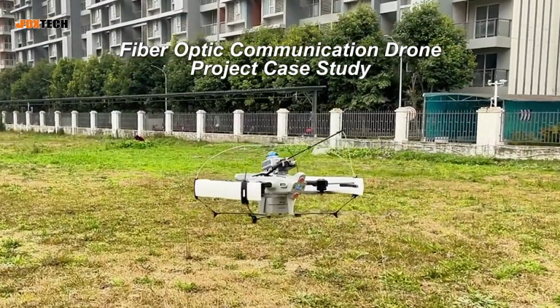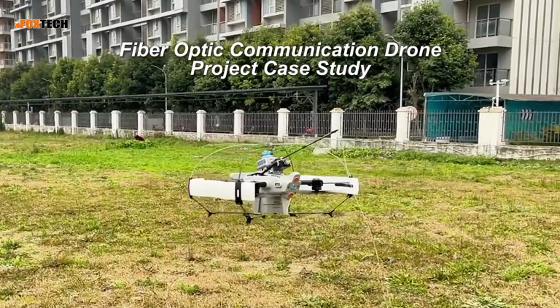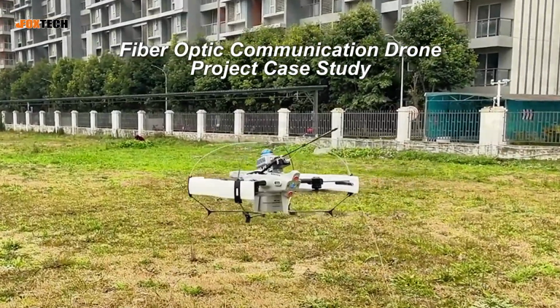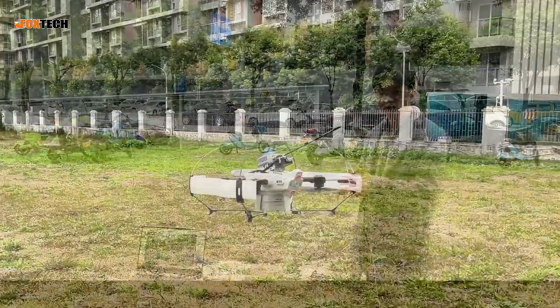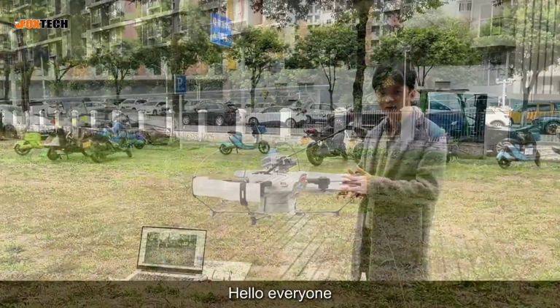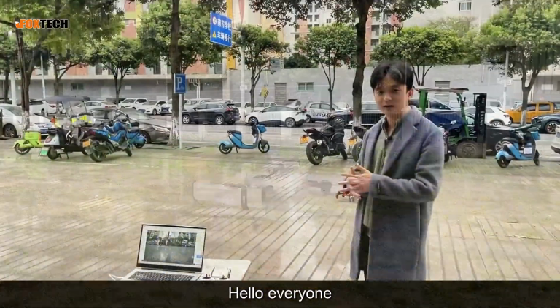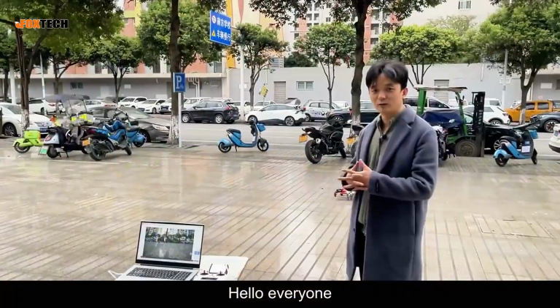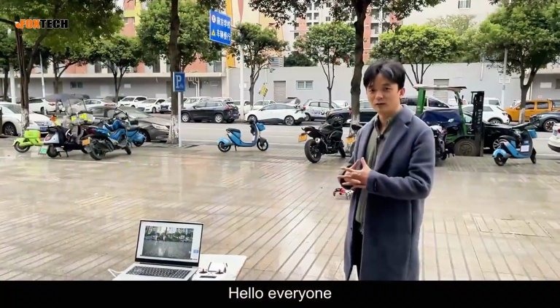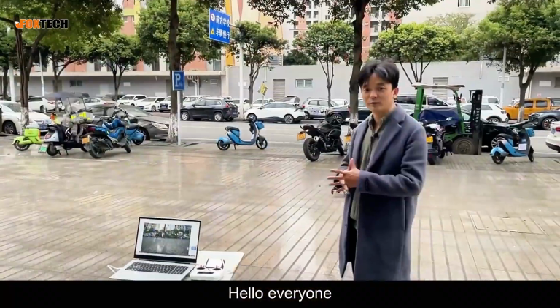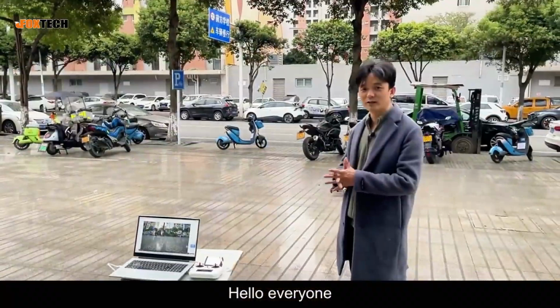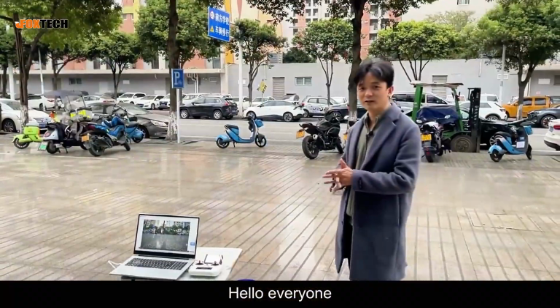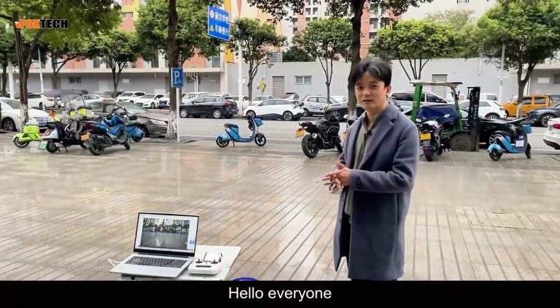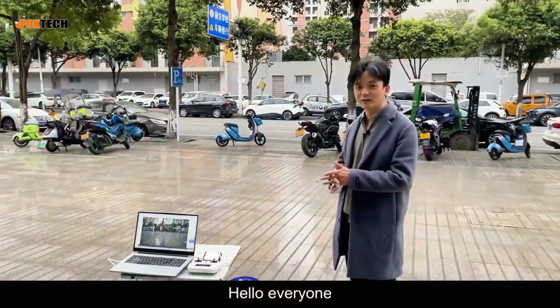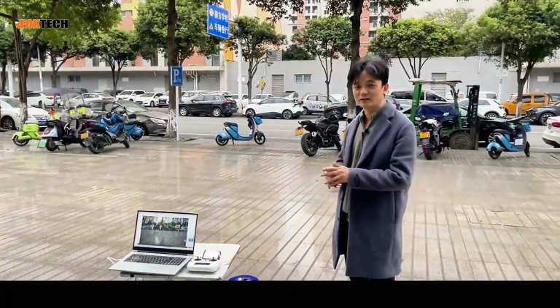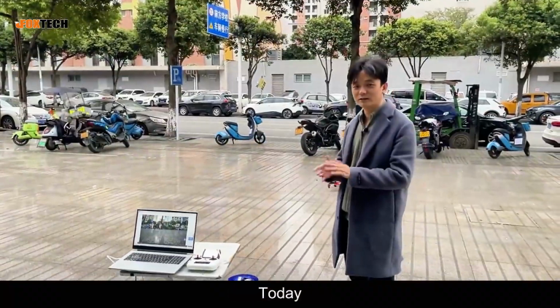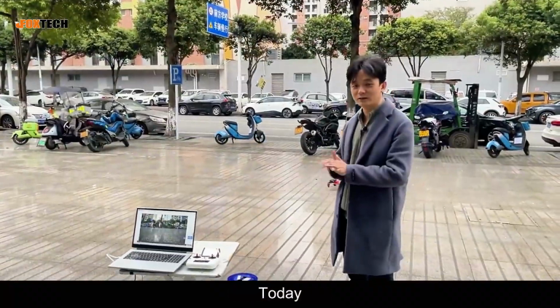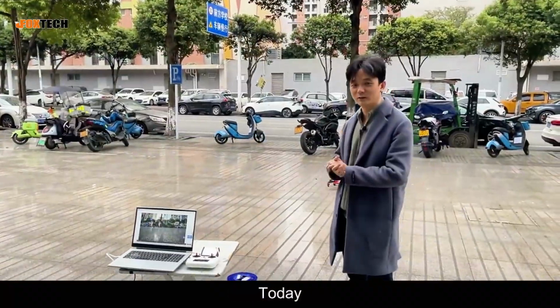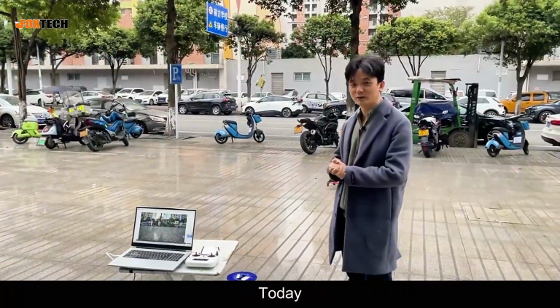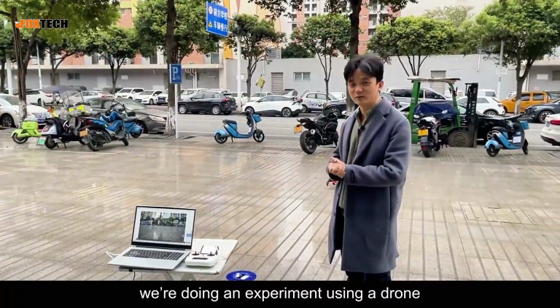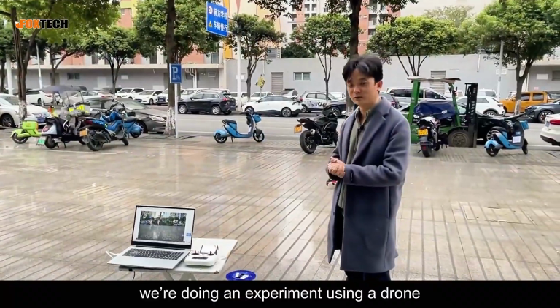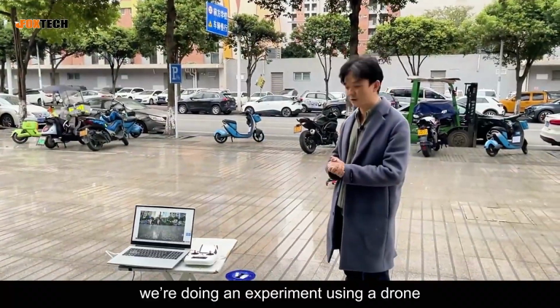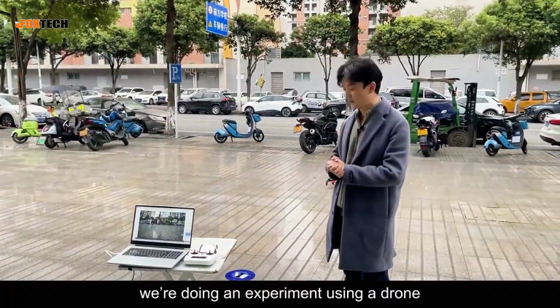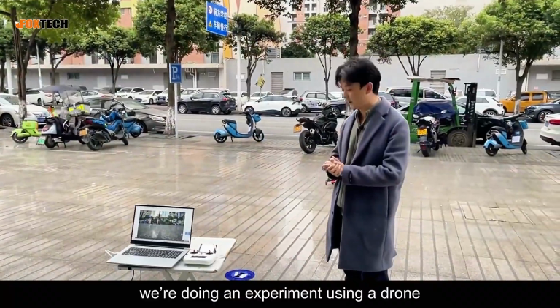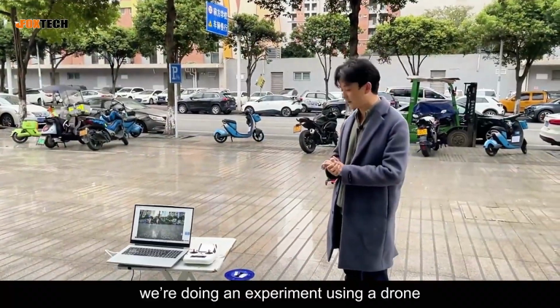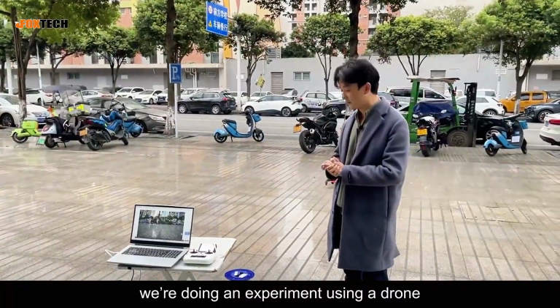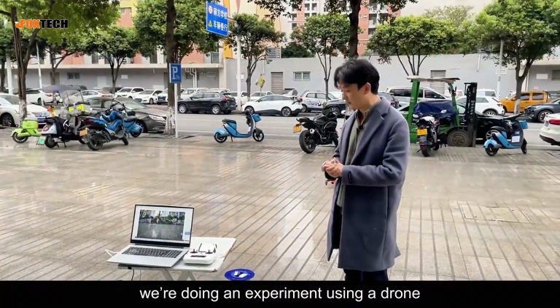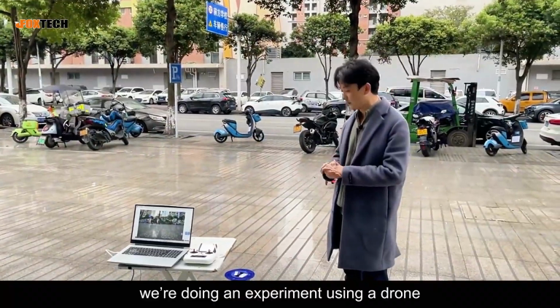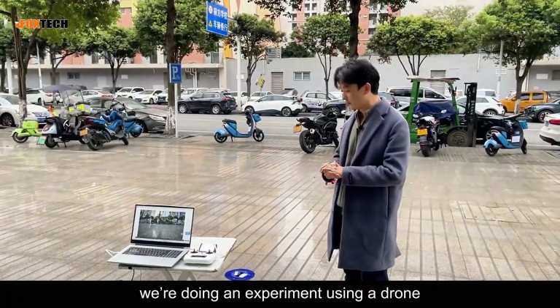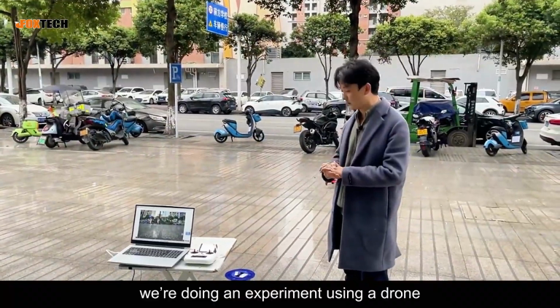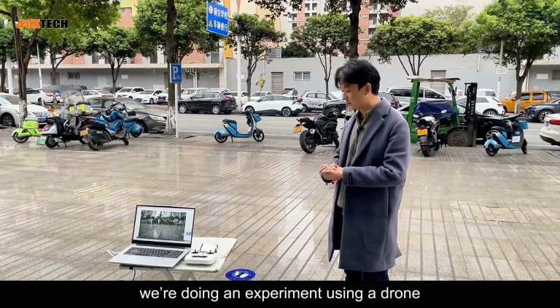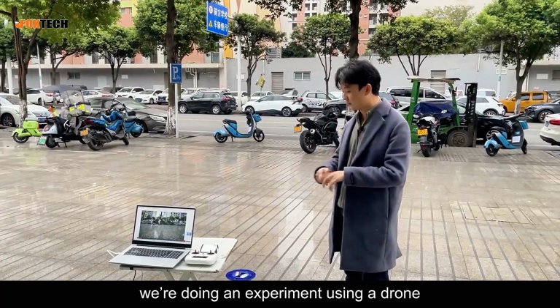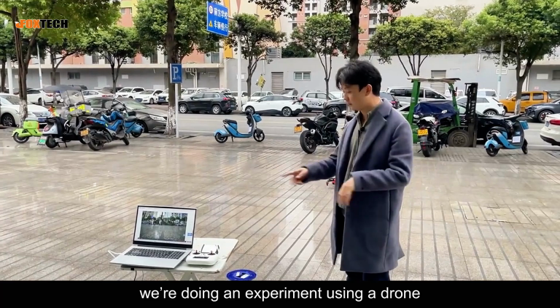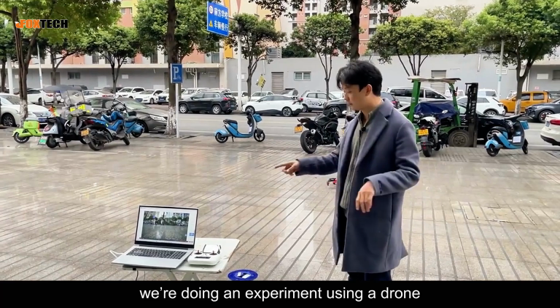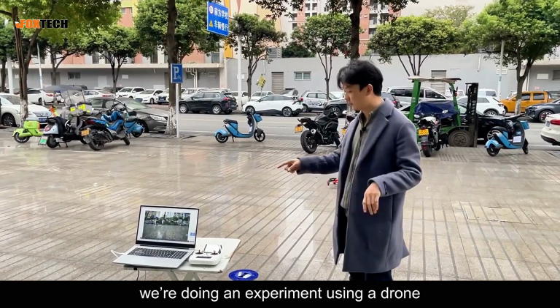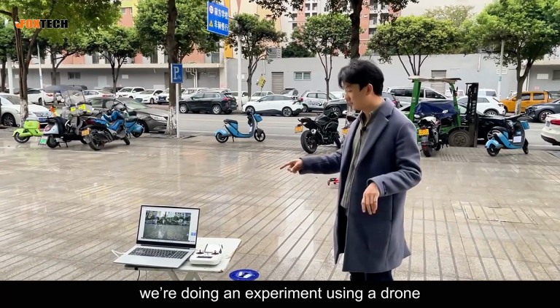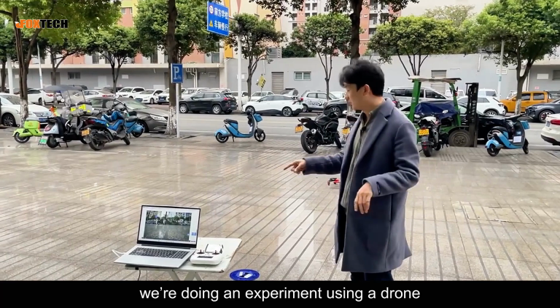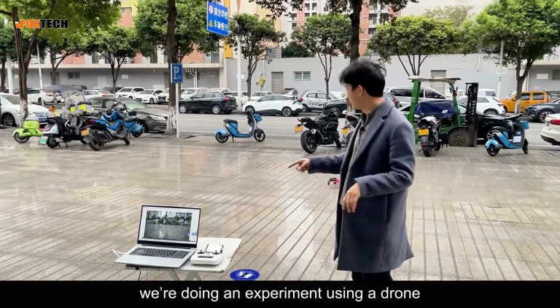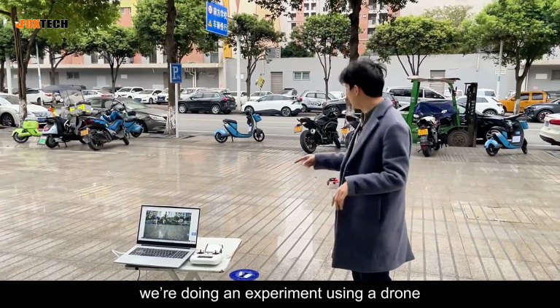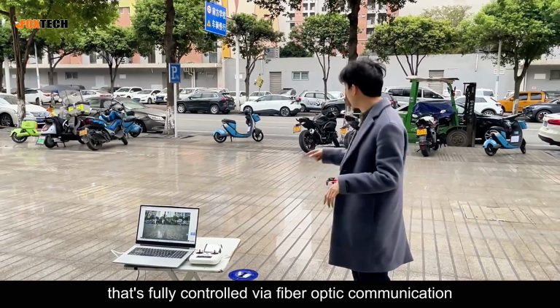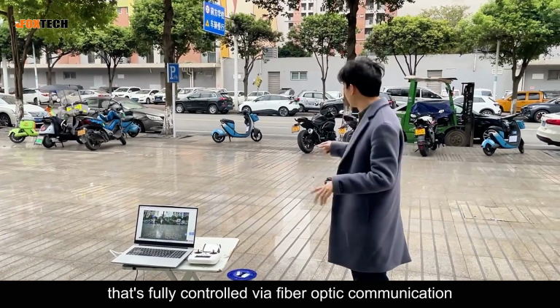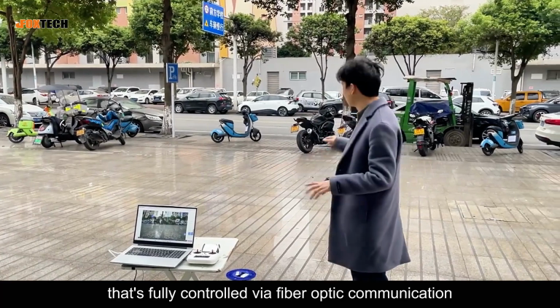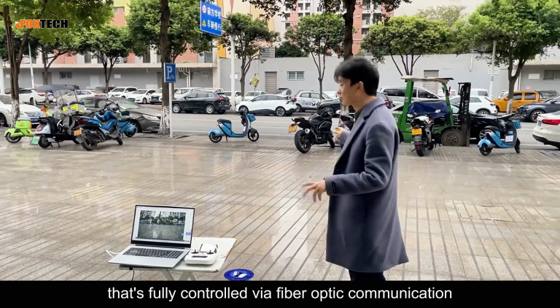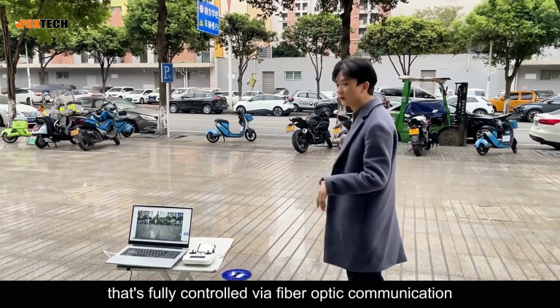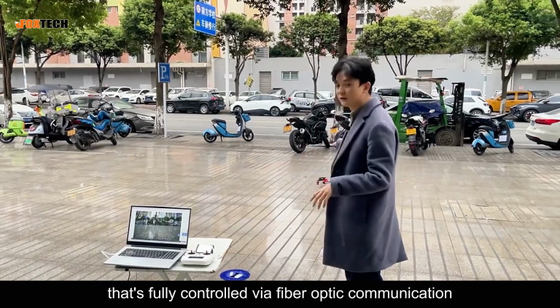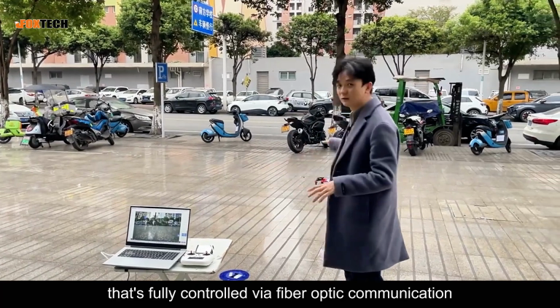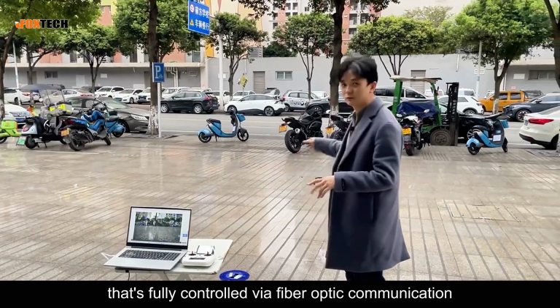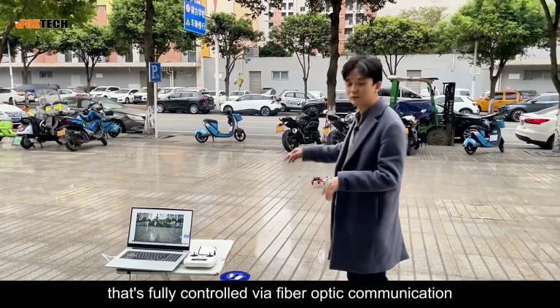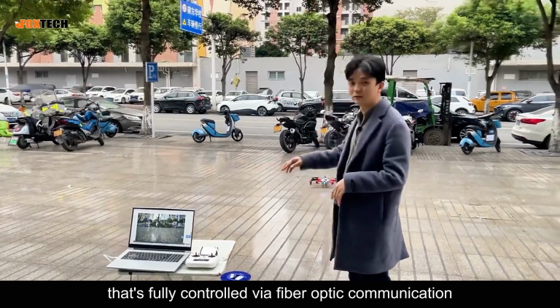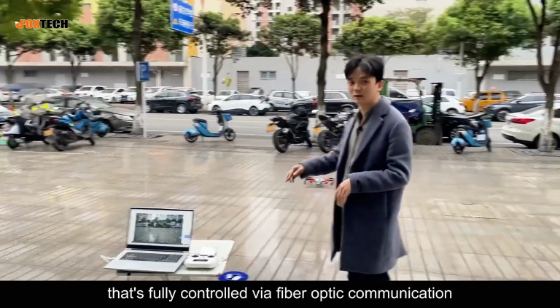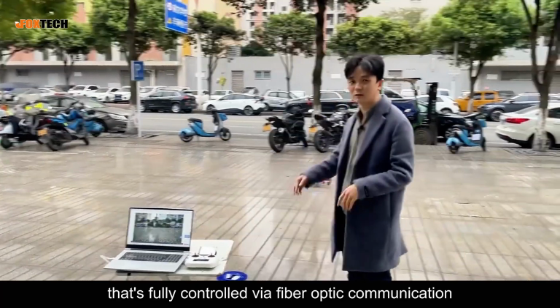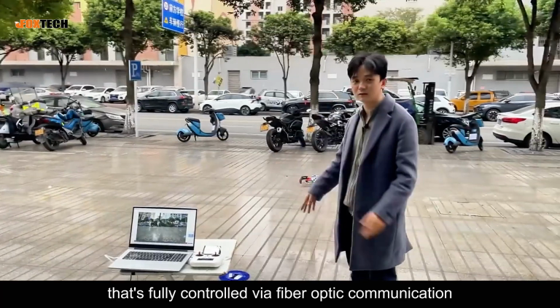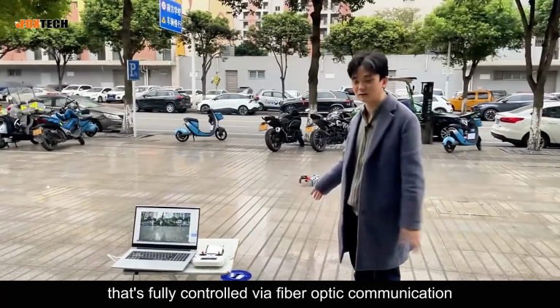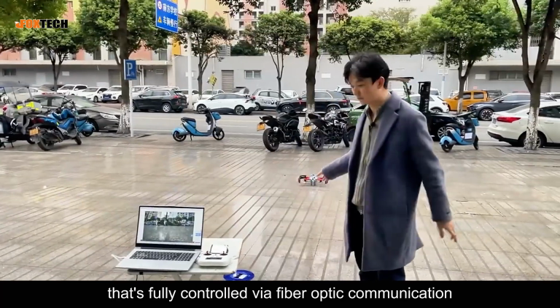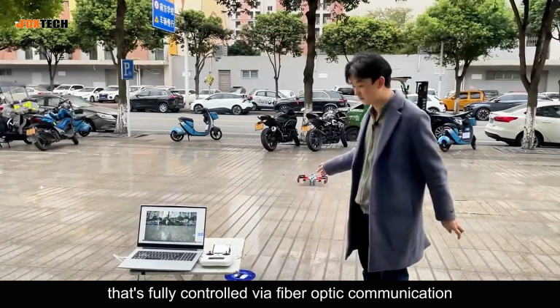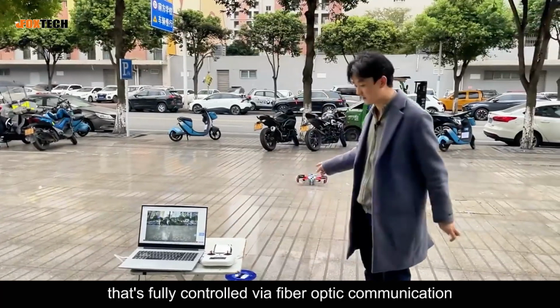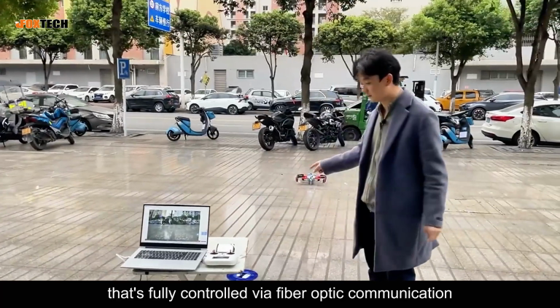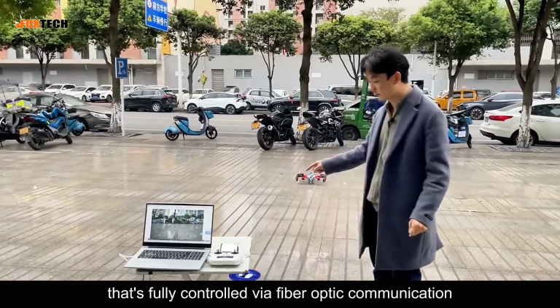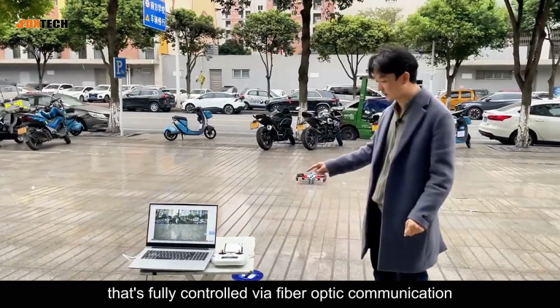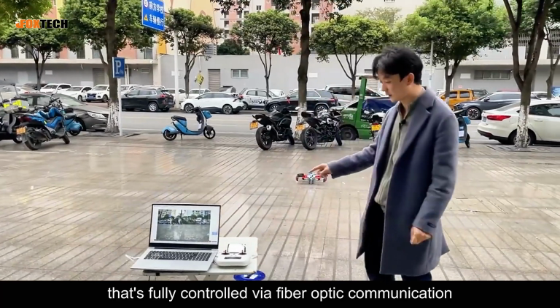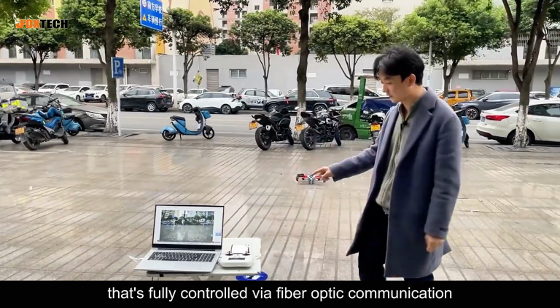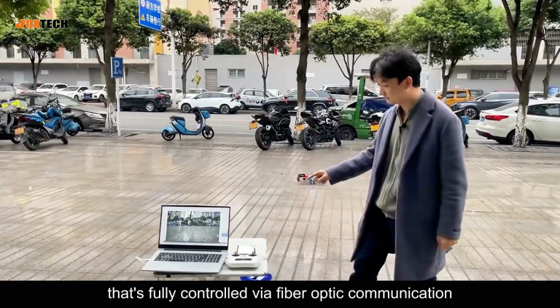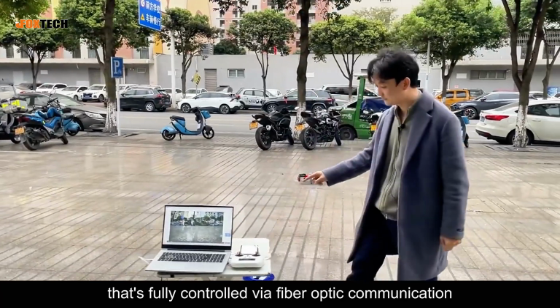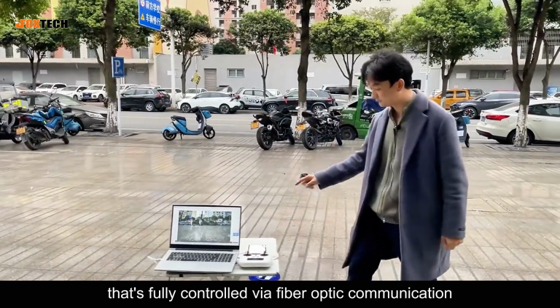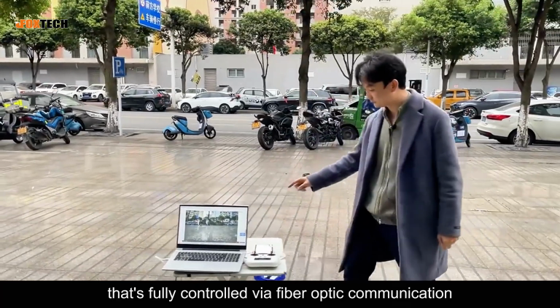Hello everyone. Today we're doing an experiment using a drone that's fully controlled via fiber optic communication.